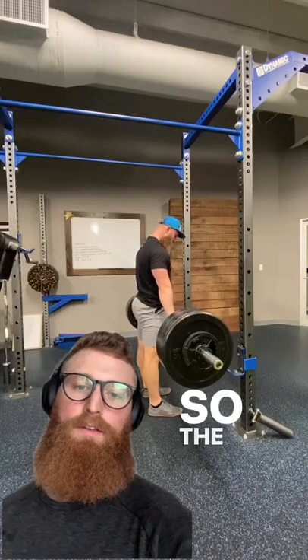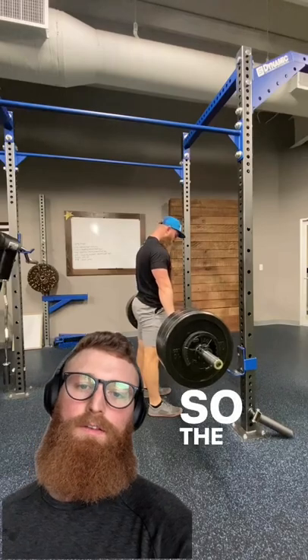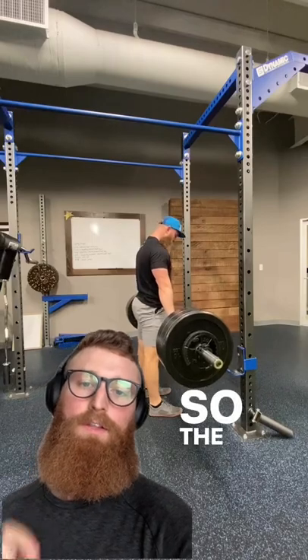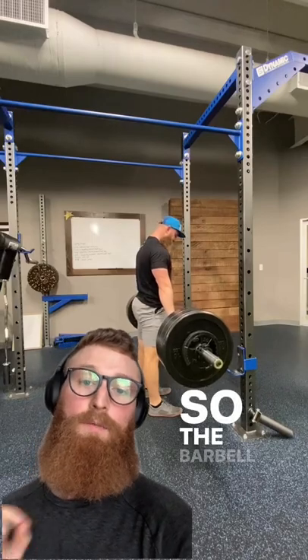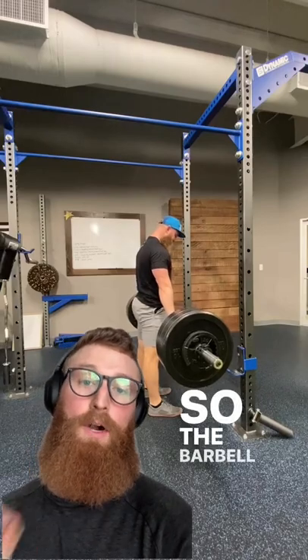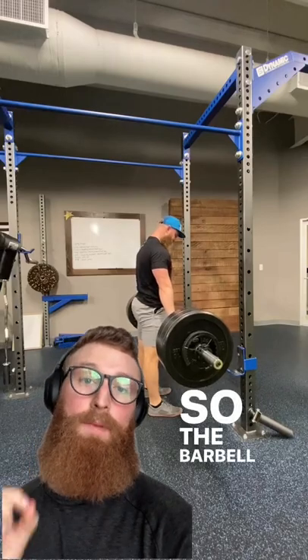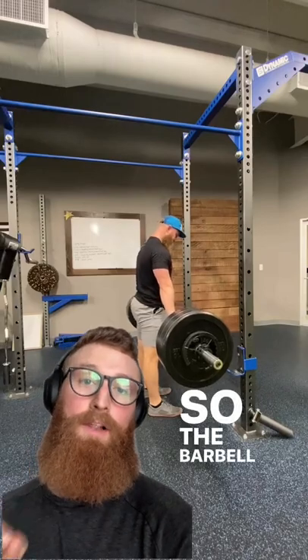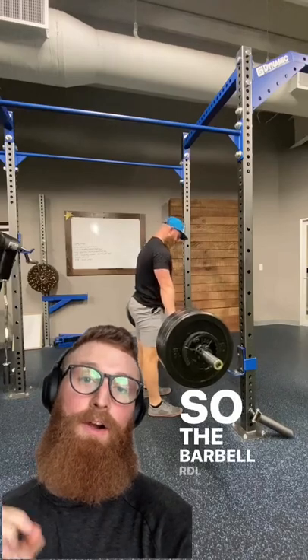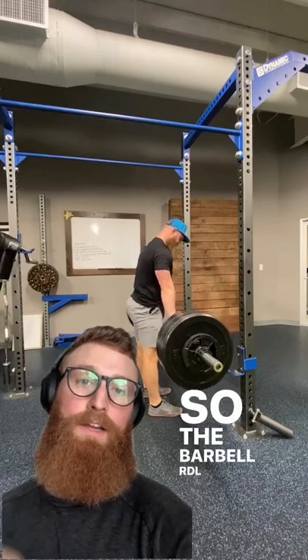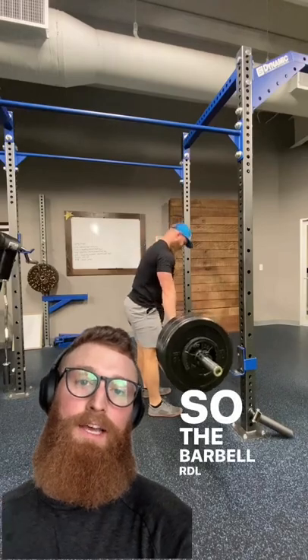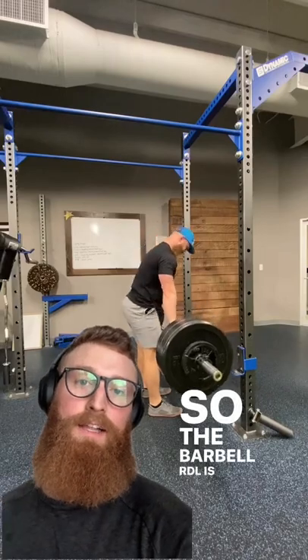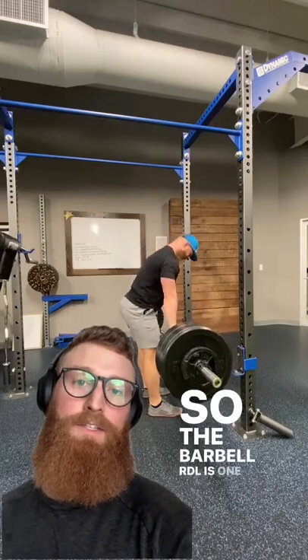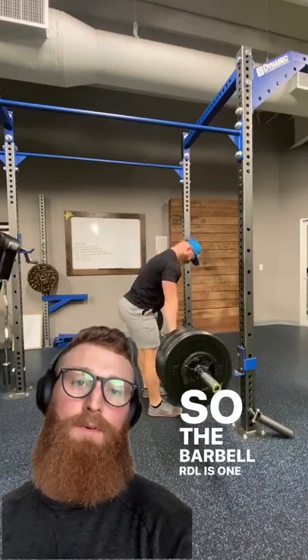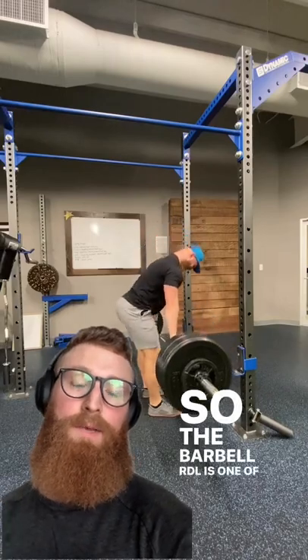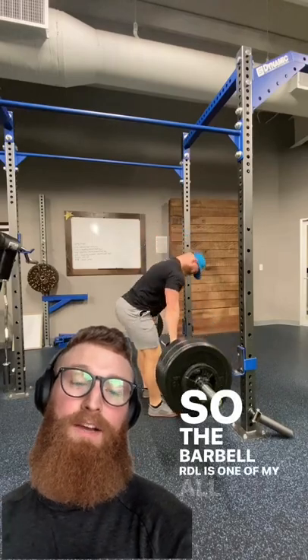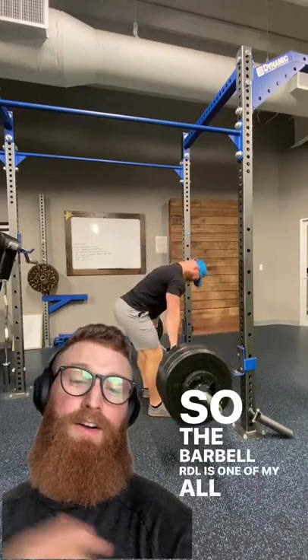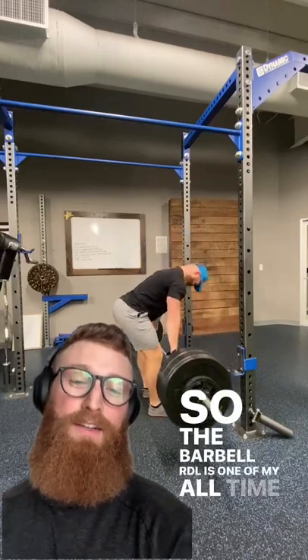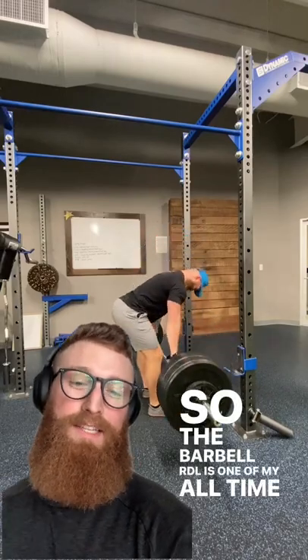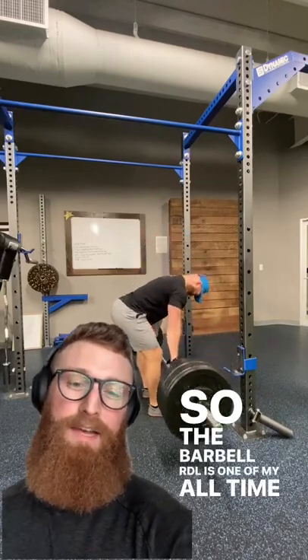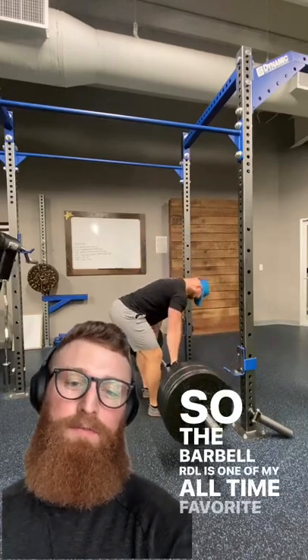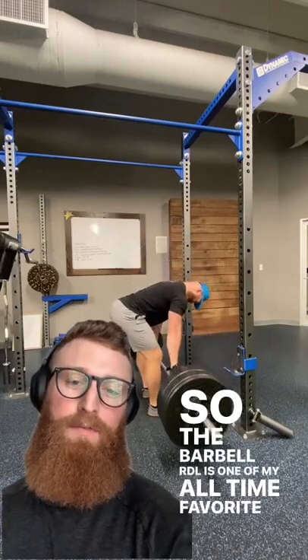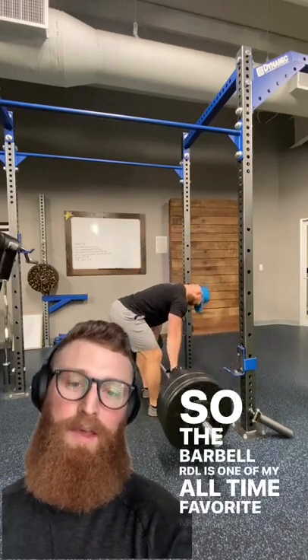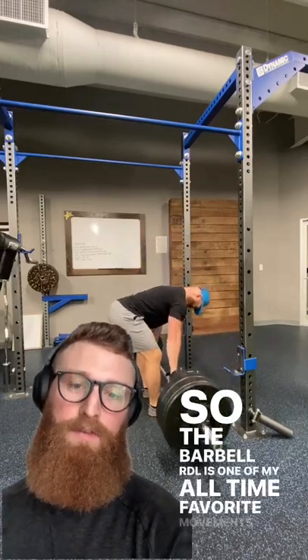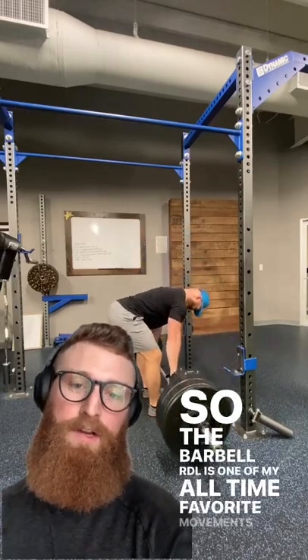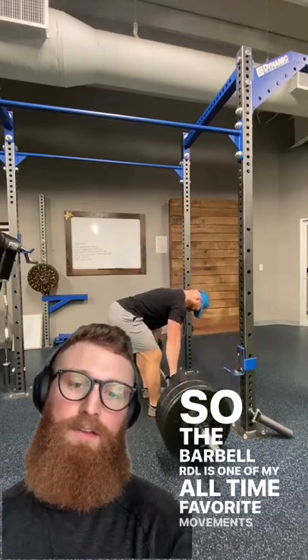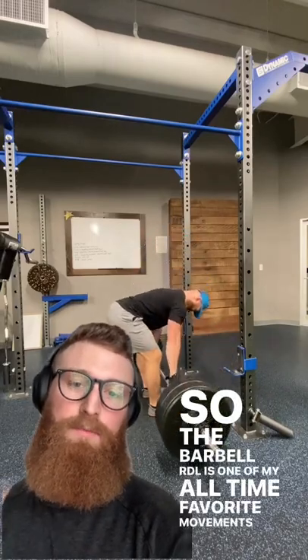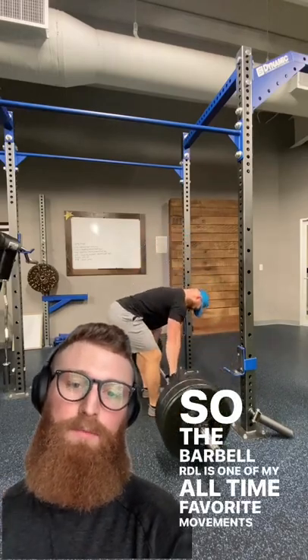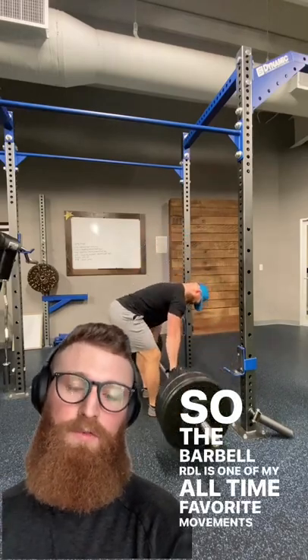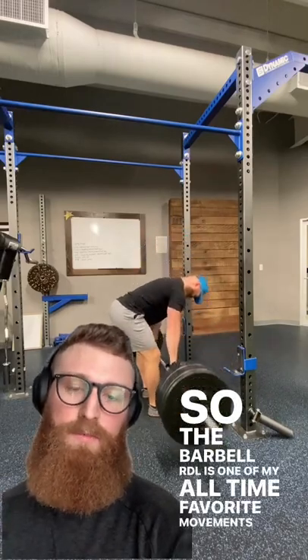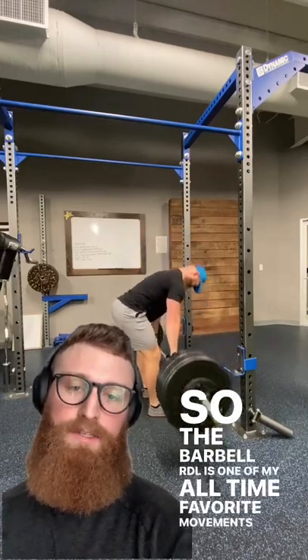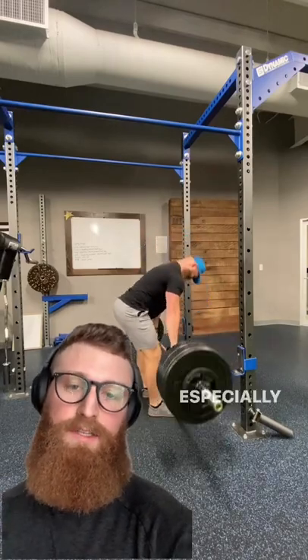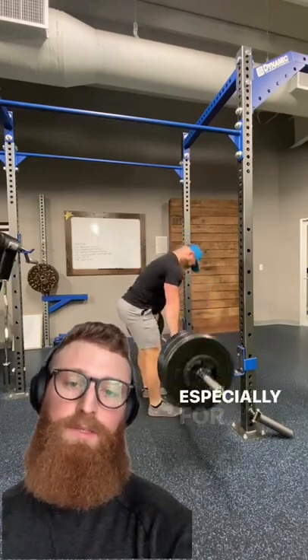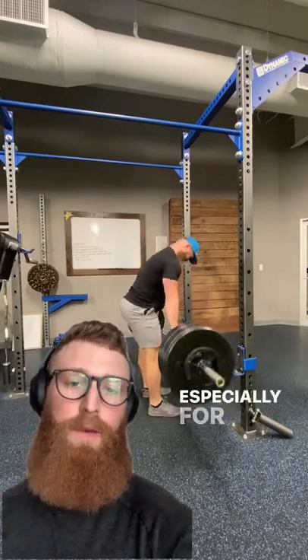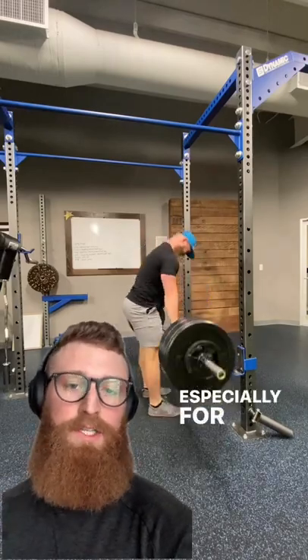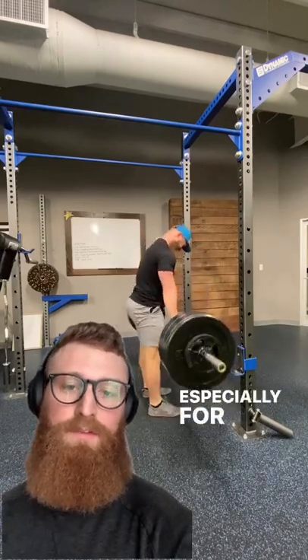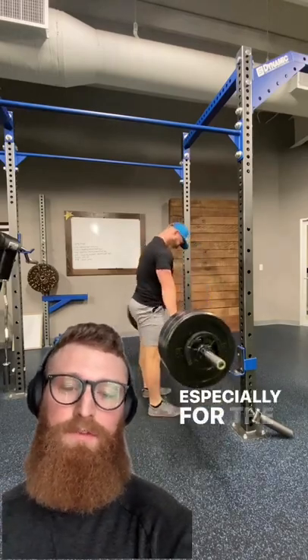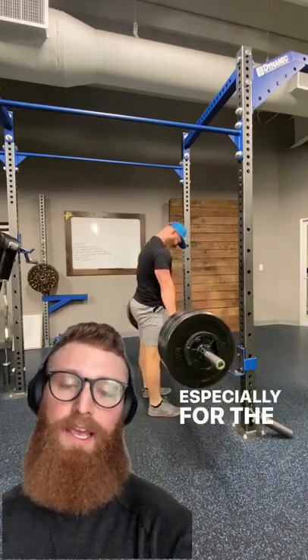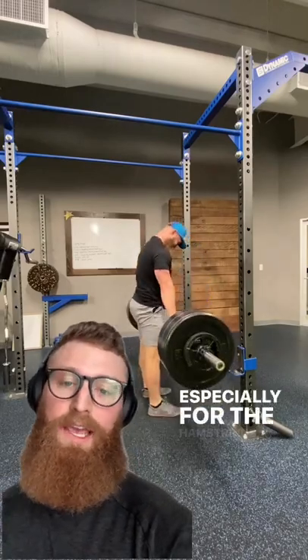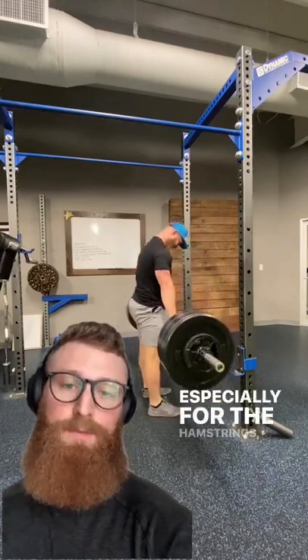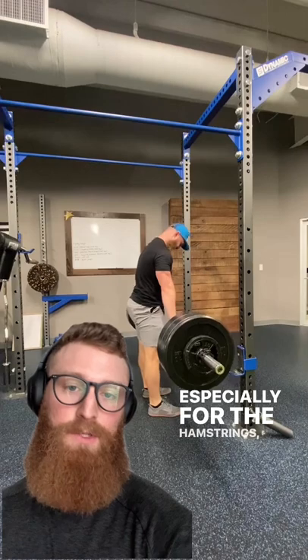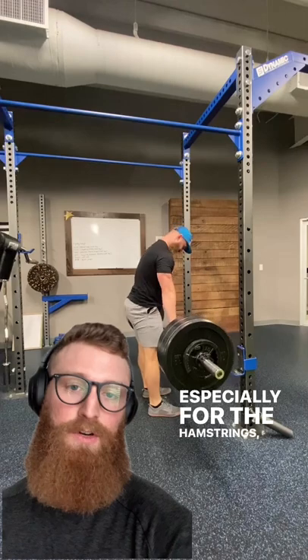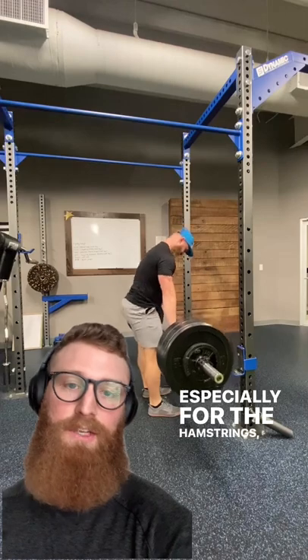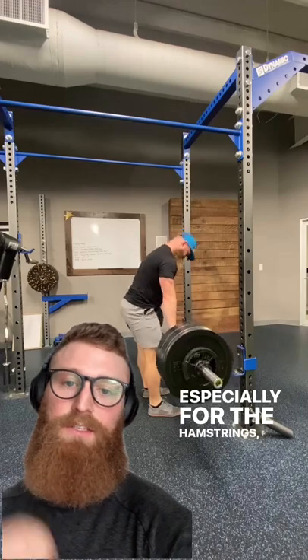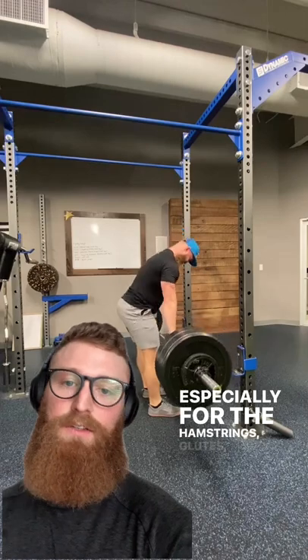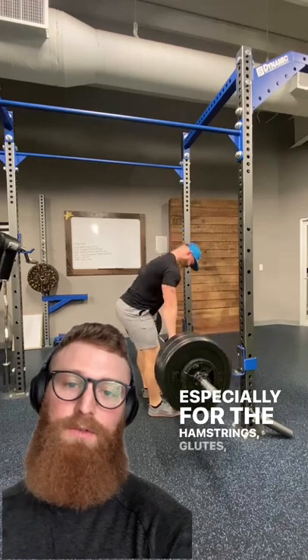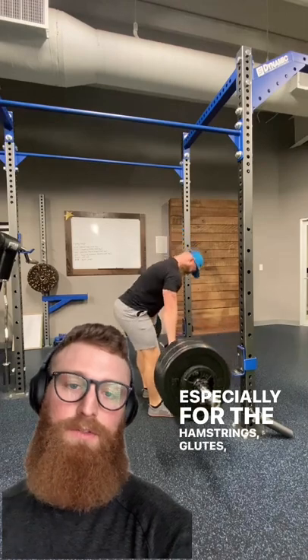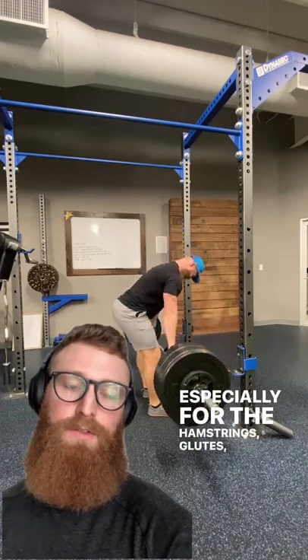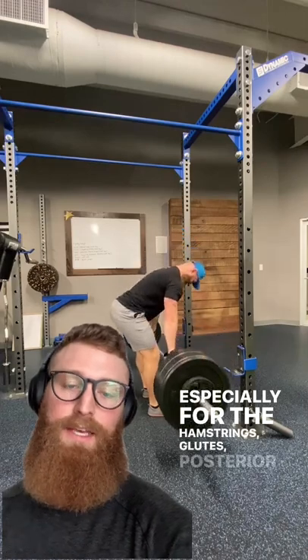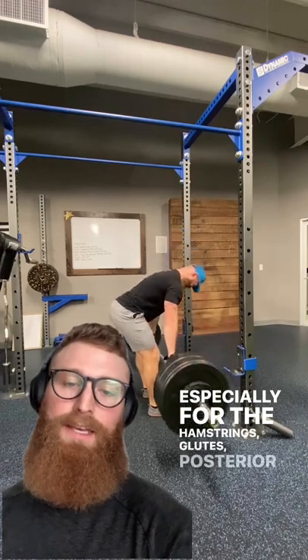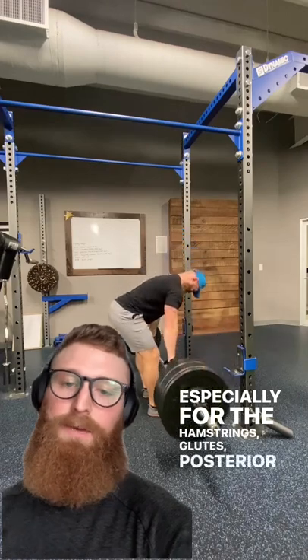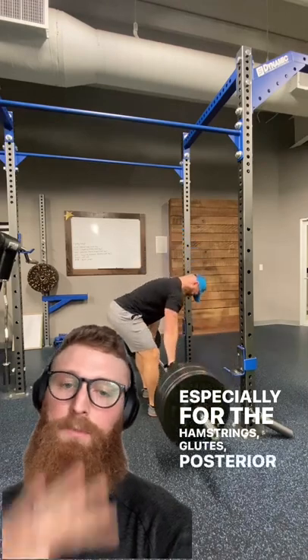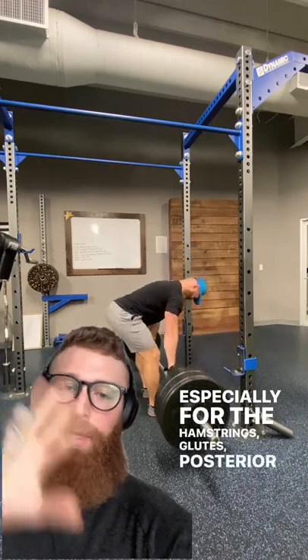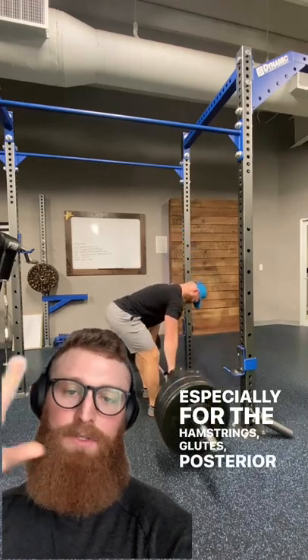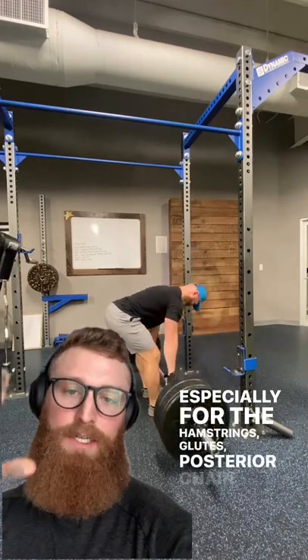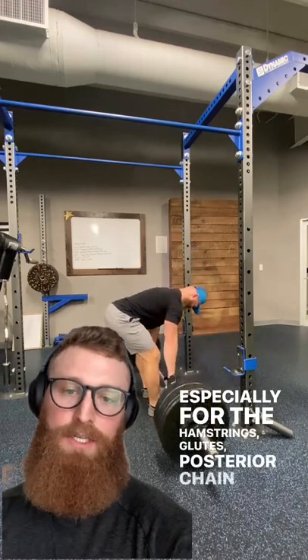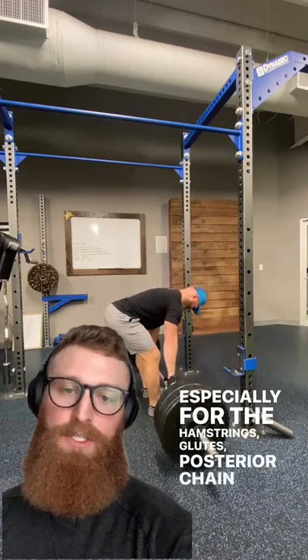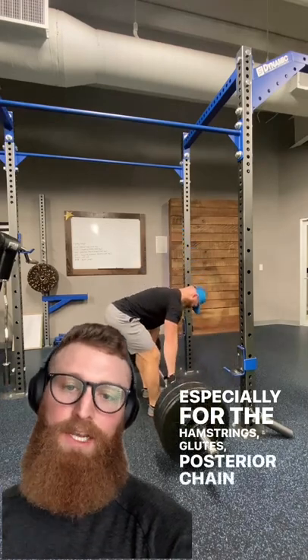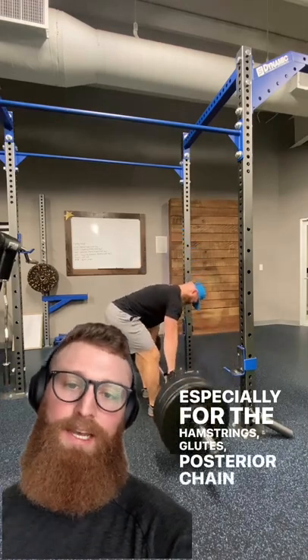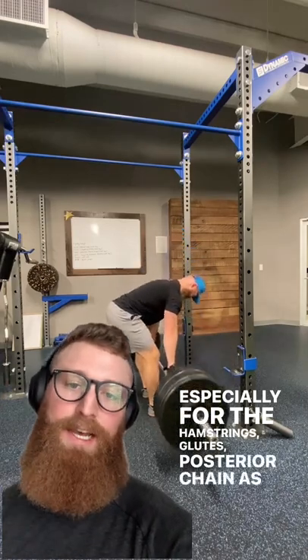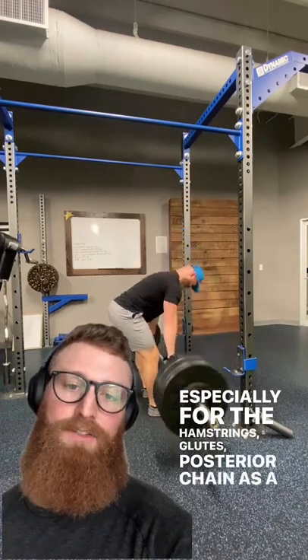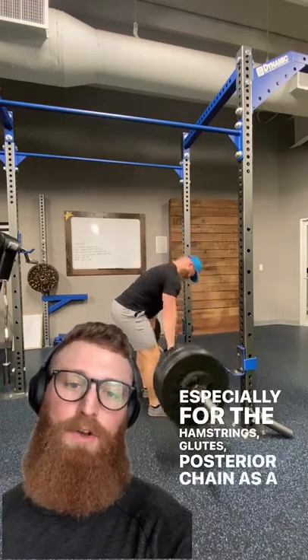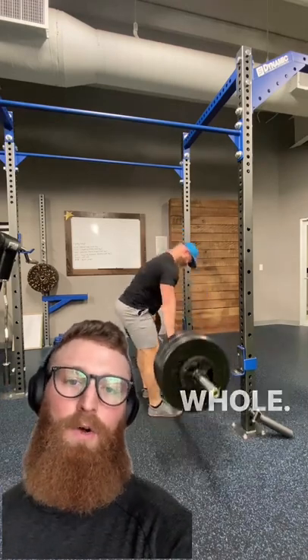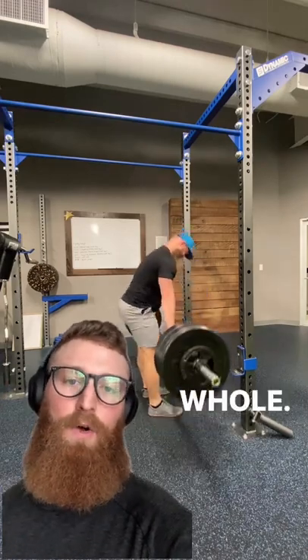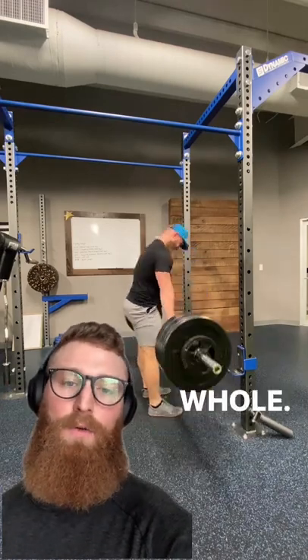The barbell RDL is one of my all-time favorite movements, especially for the hamstrings, glutes, and posterior chain as a whole.